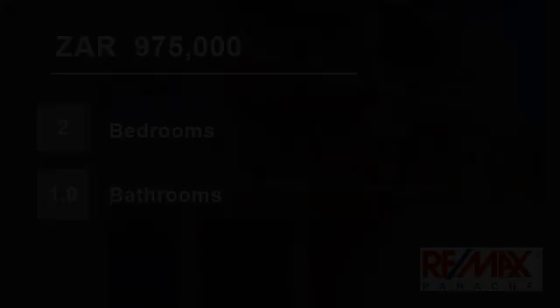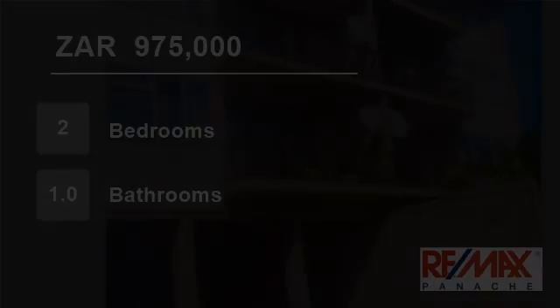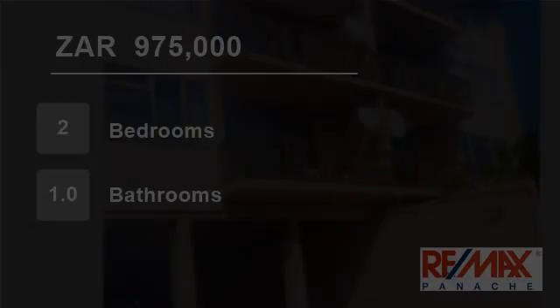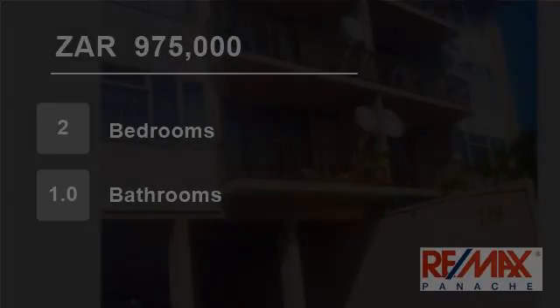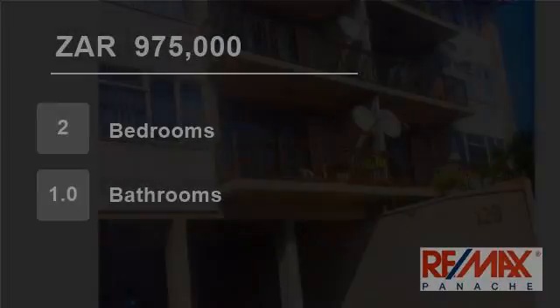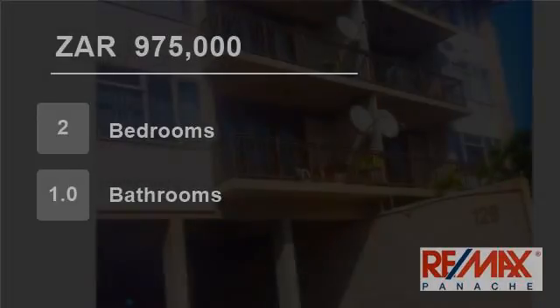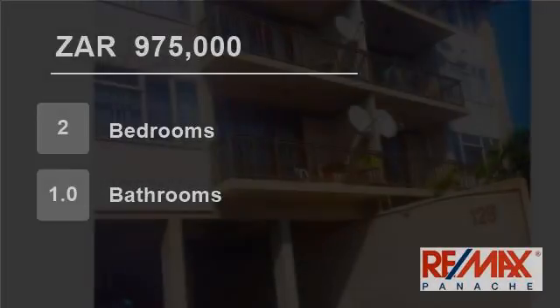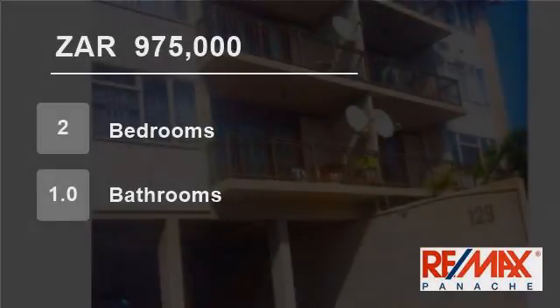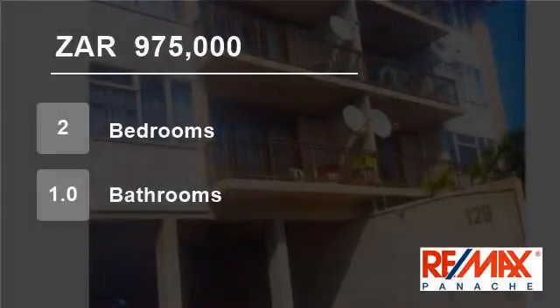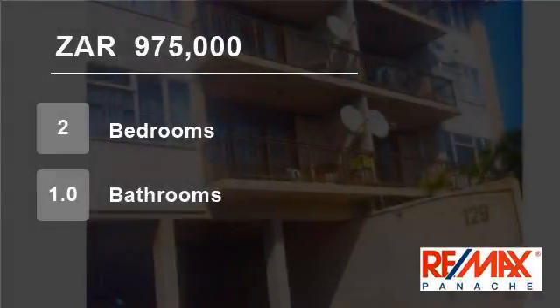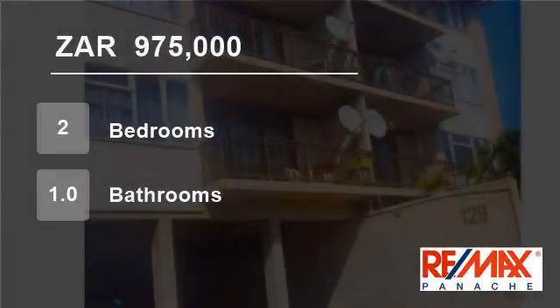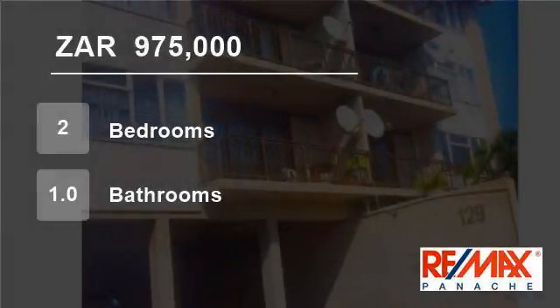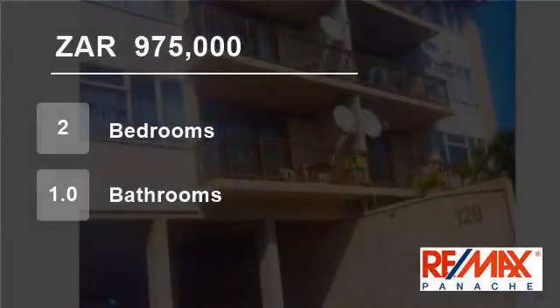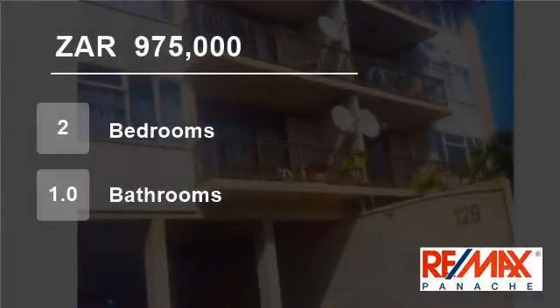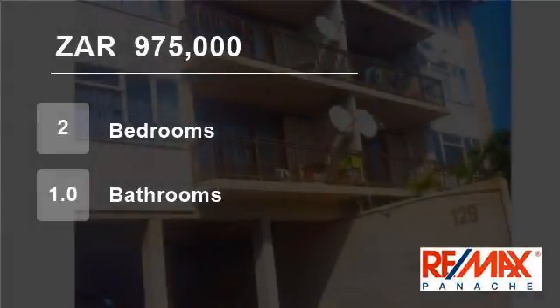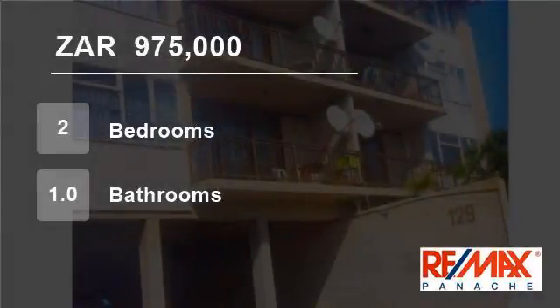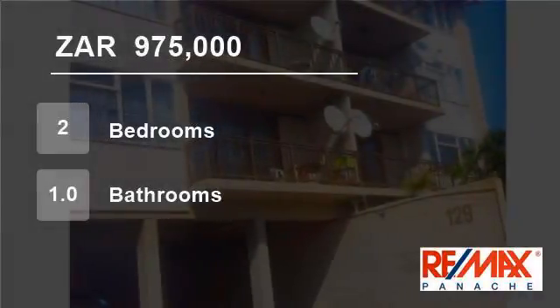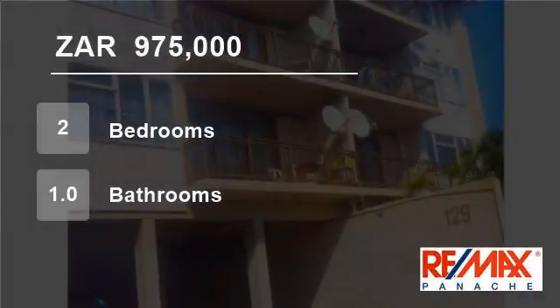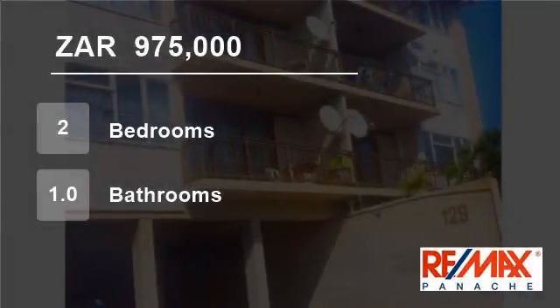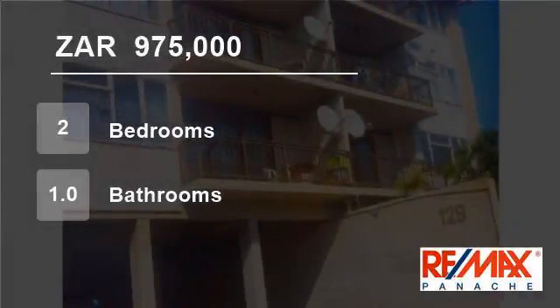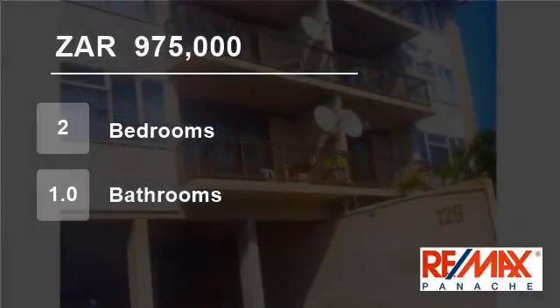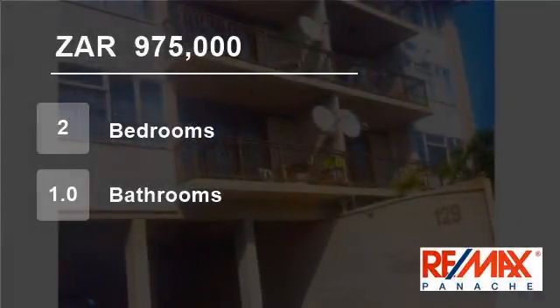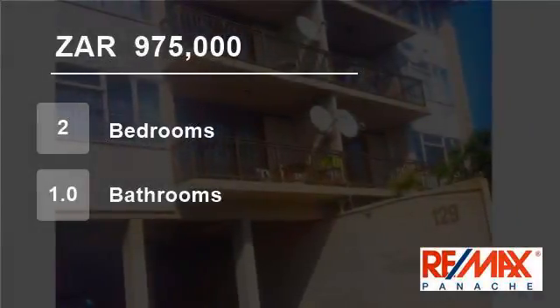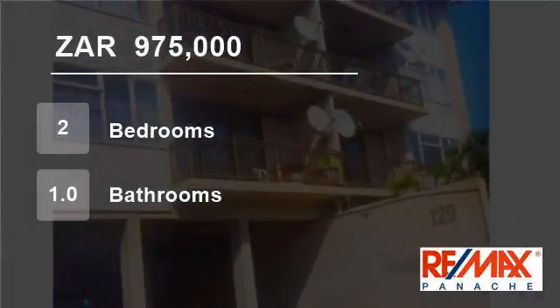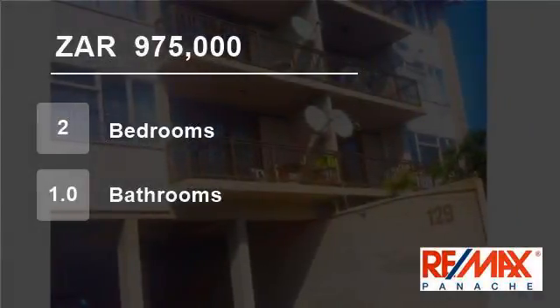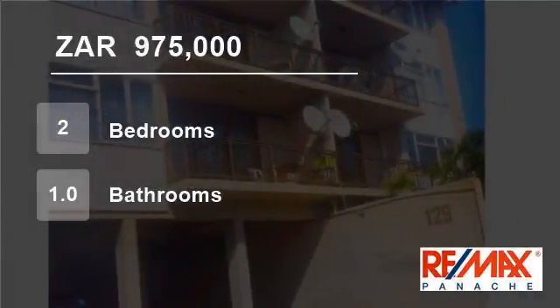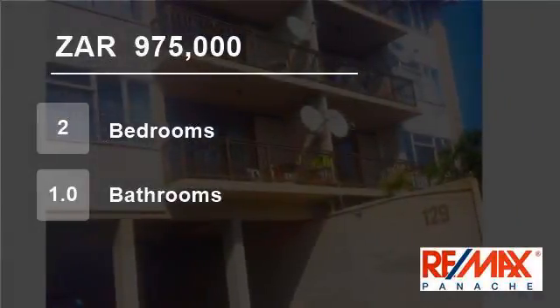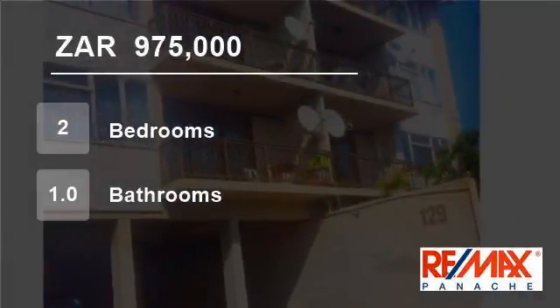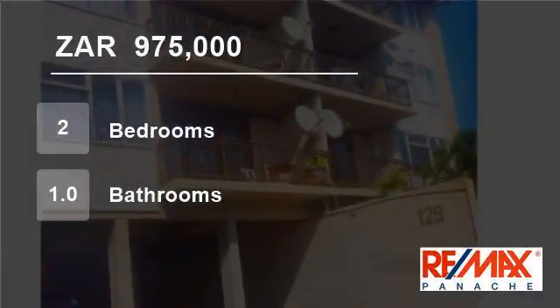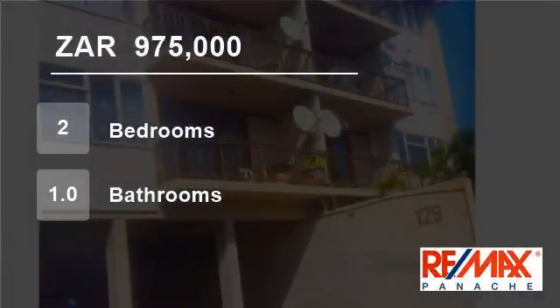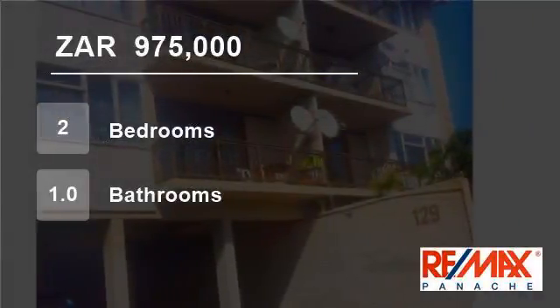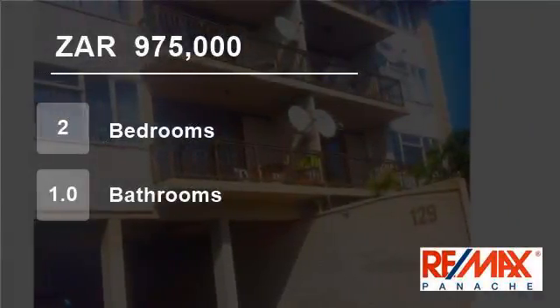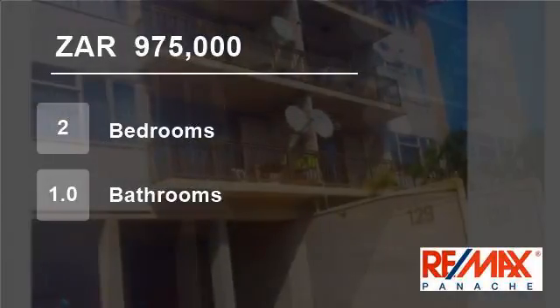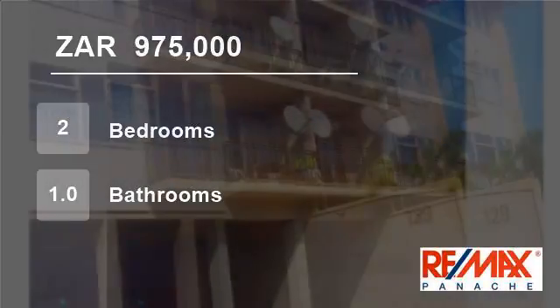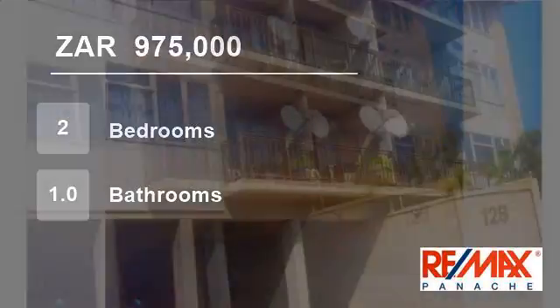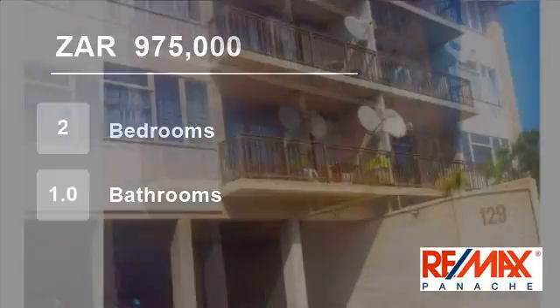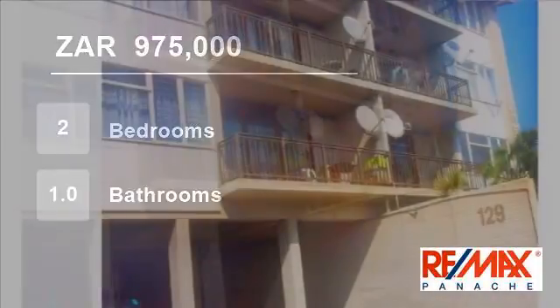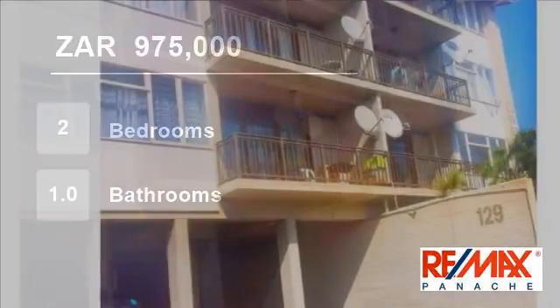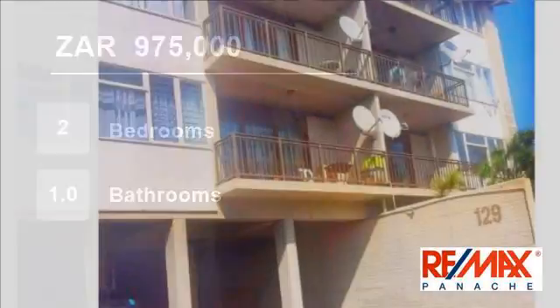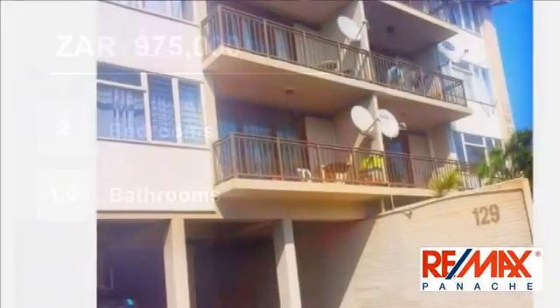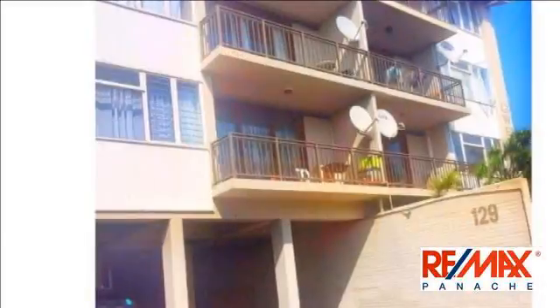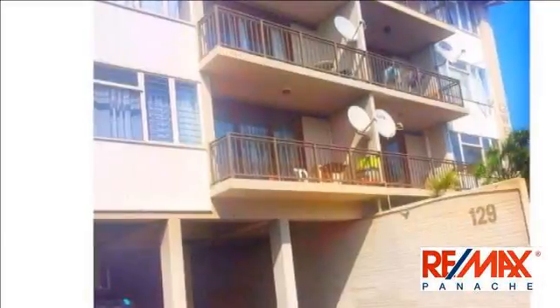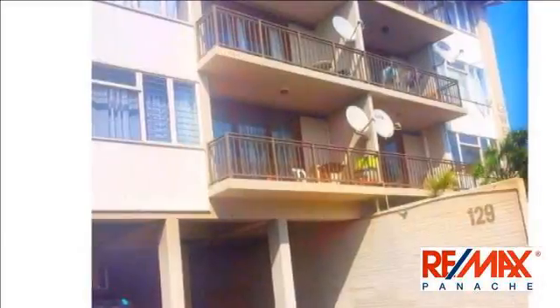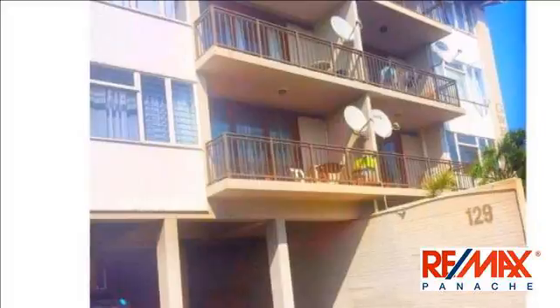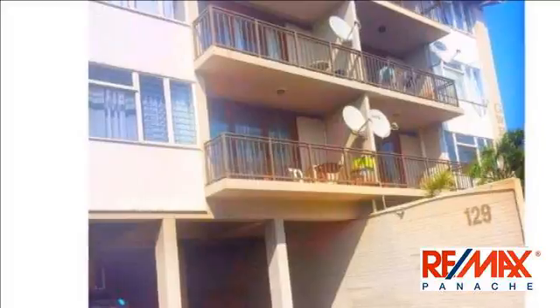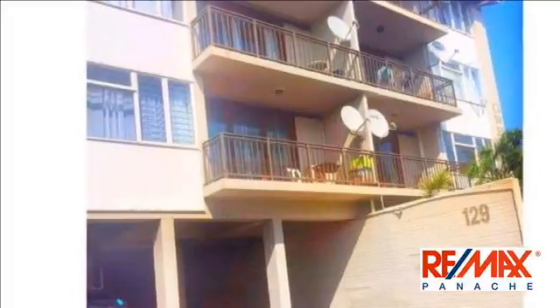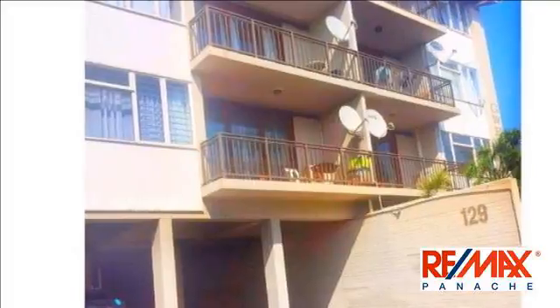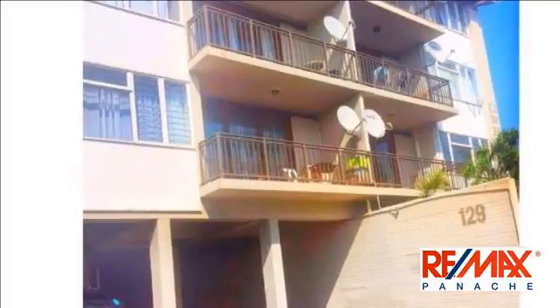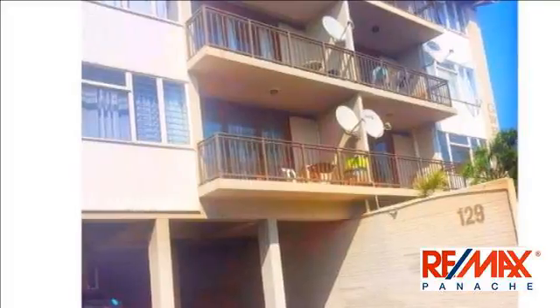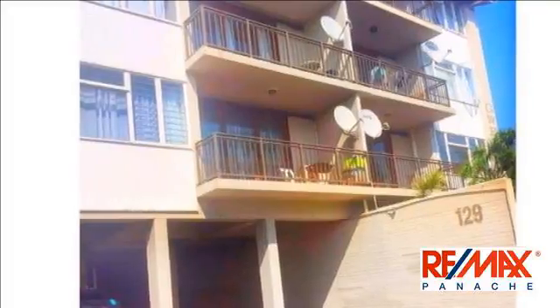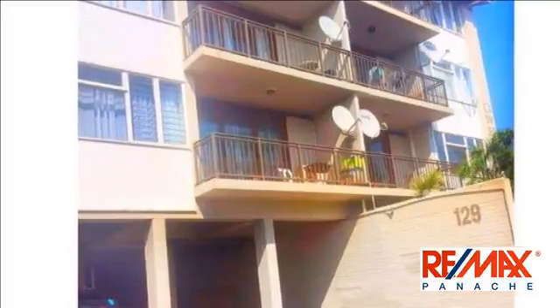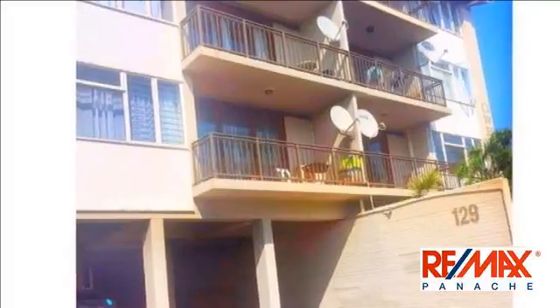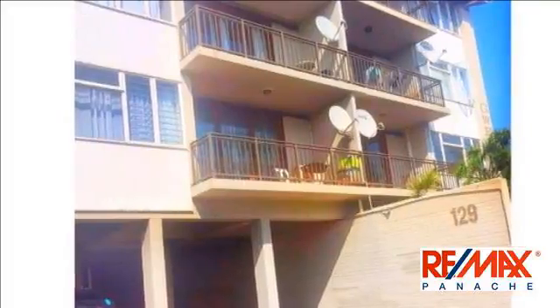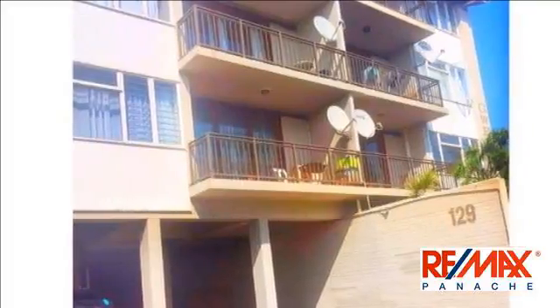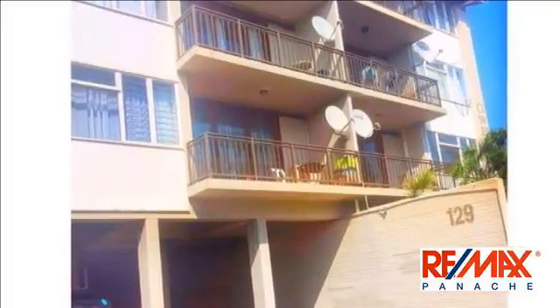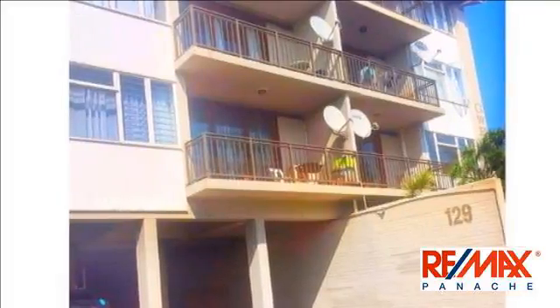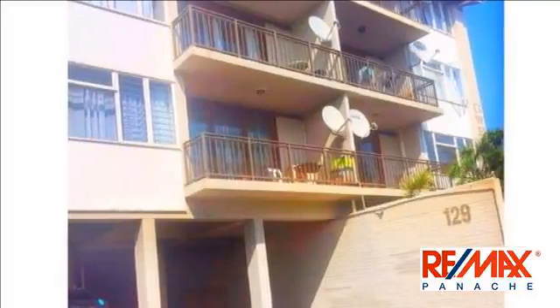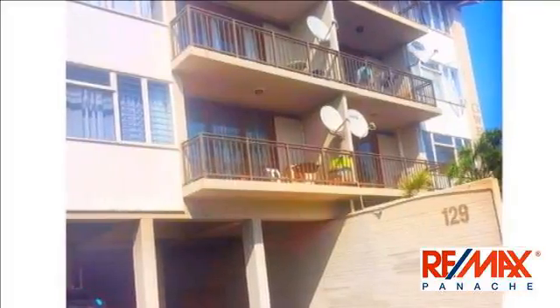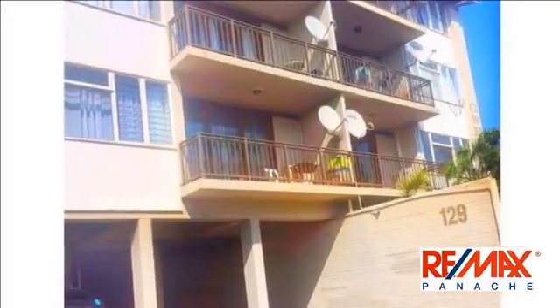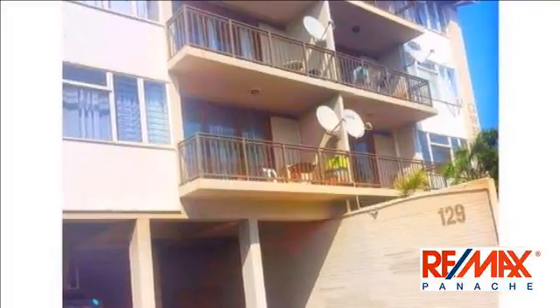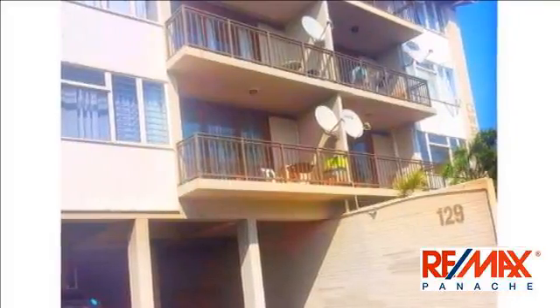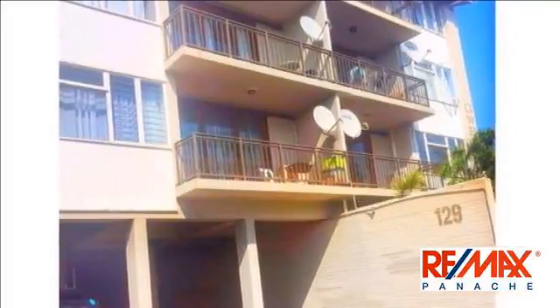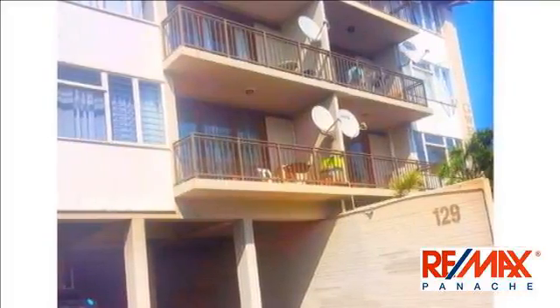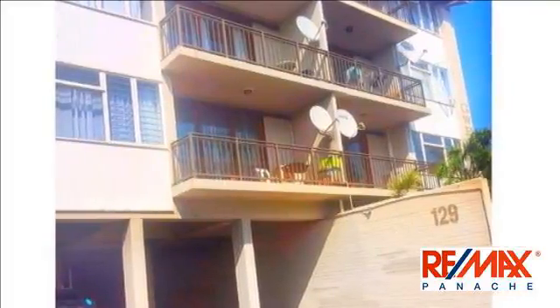Welcome to this two-bedroom flat for sale in Berea, Durban, KwaZulu-Natal, South Africa for R975,000.